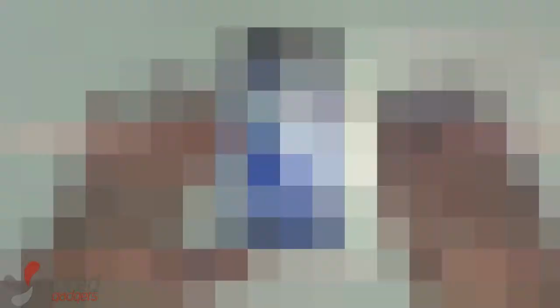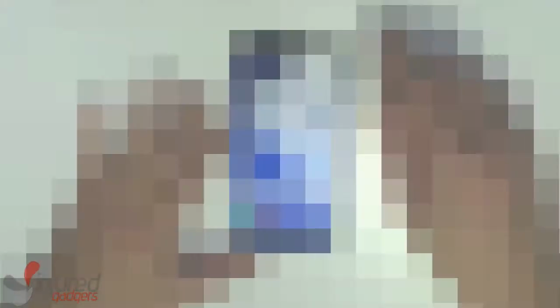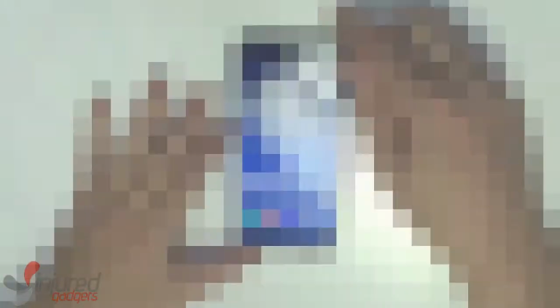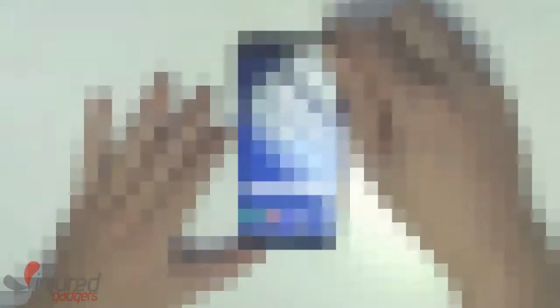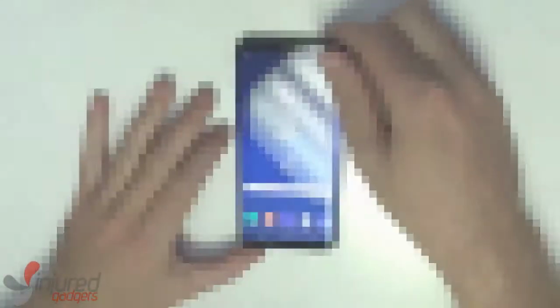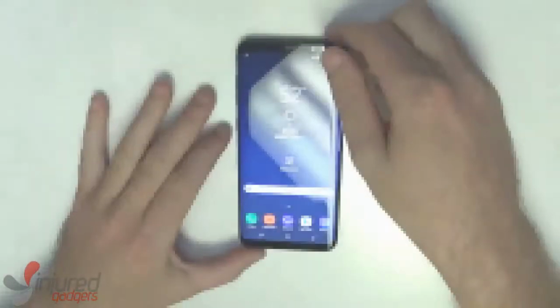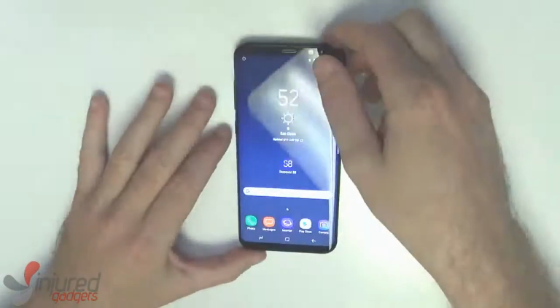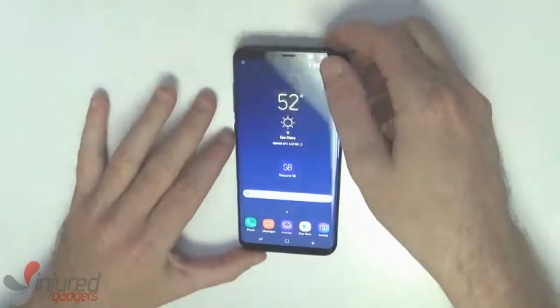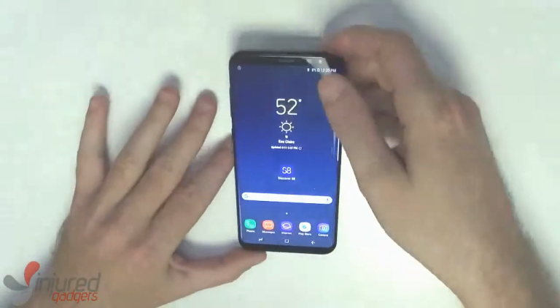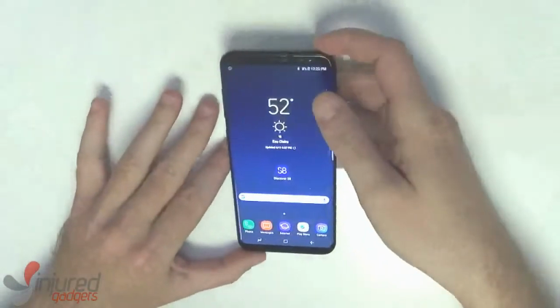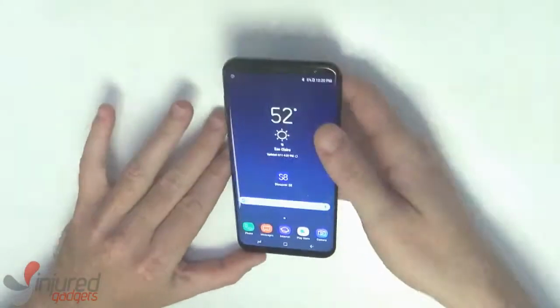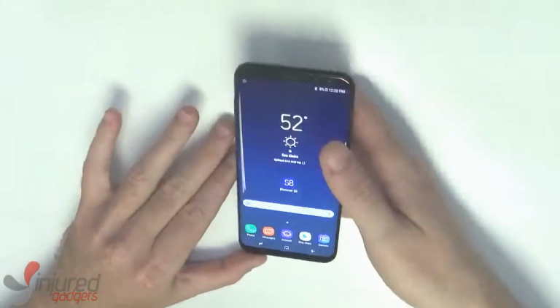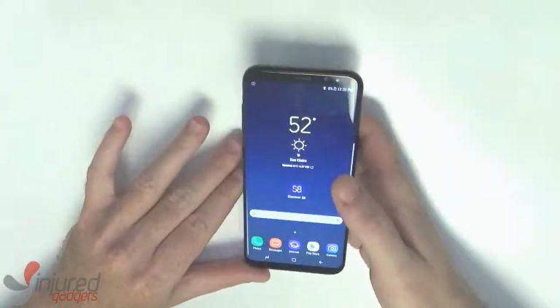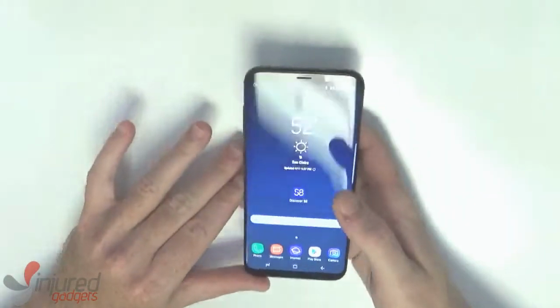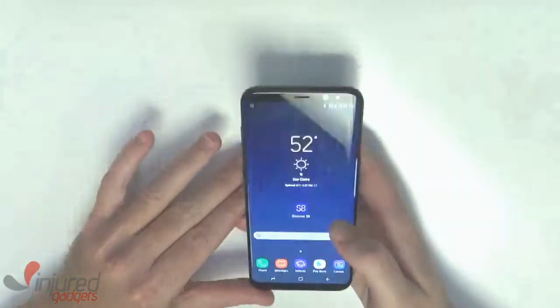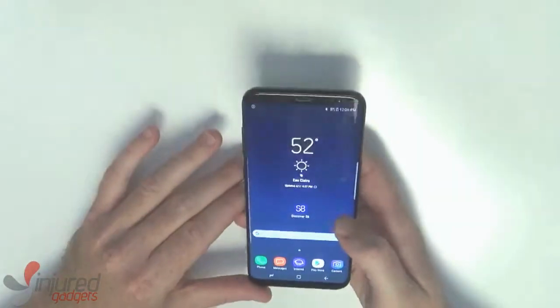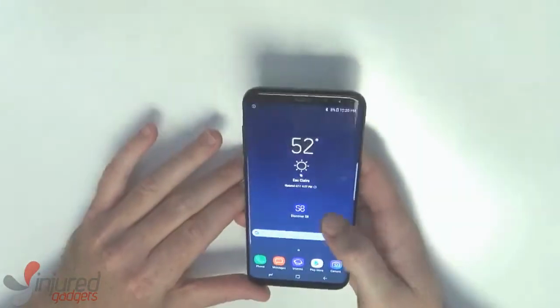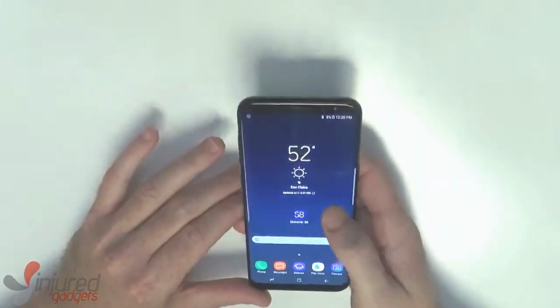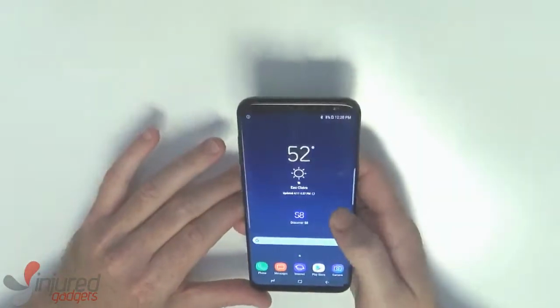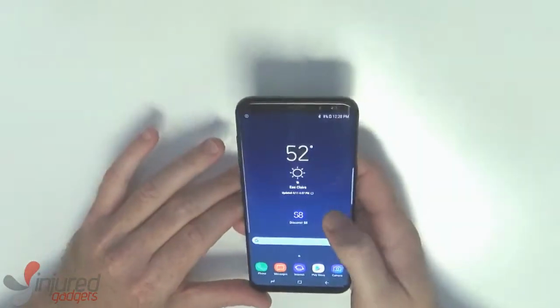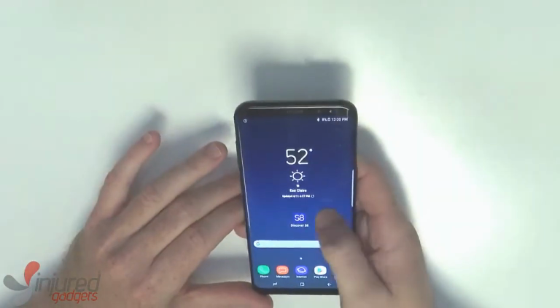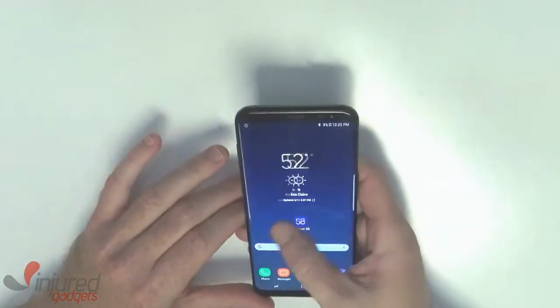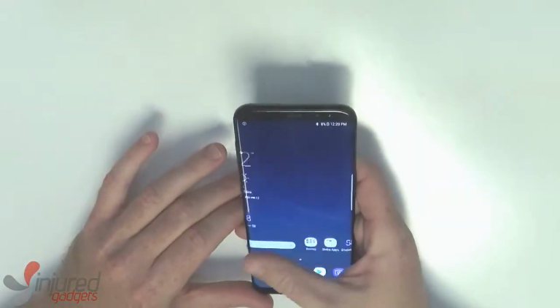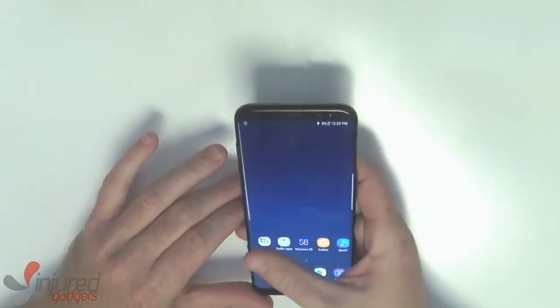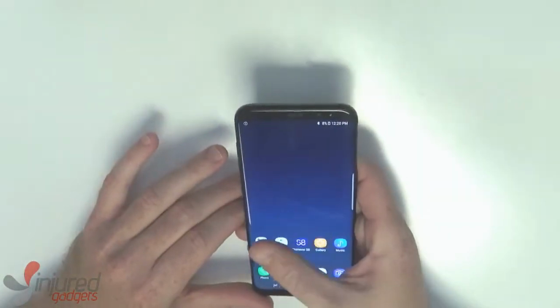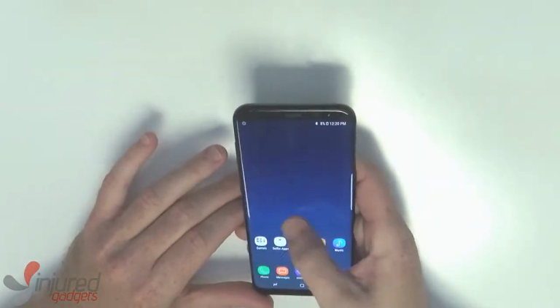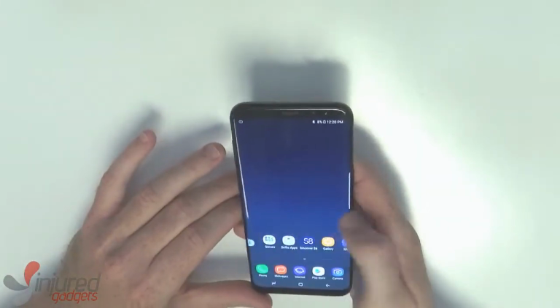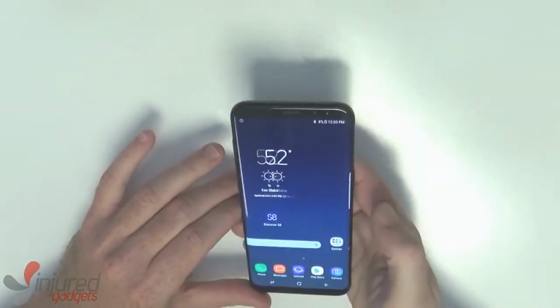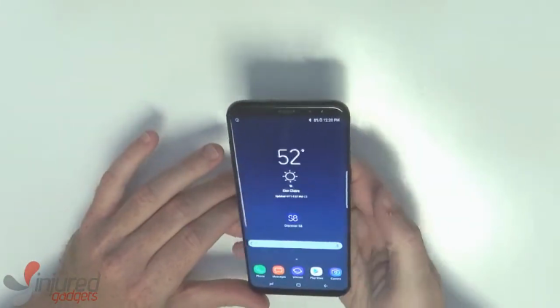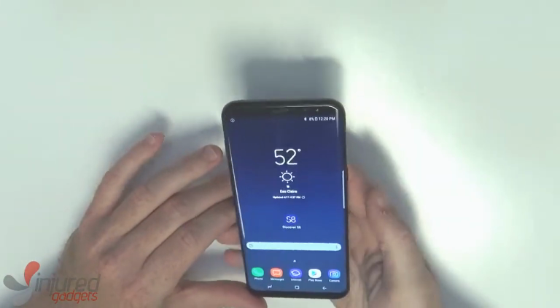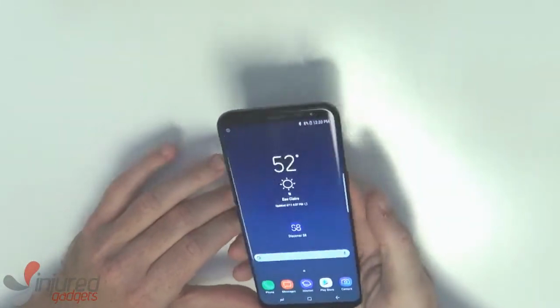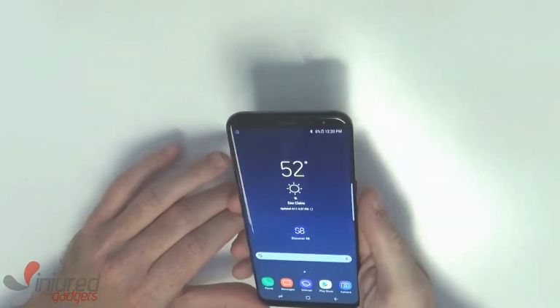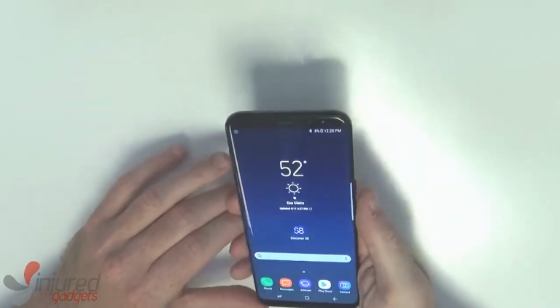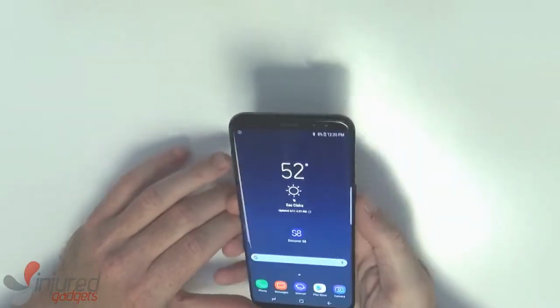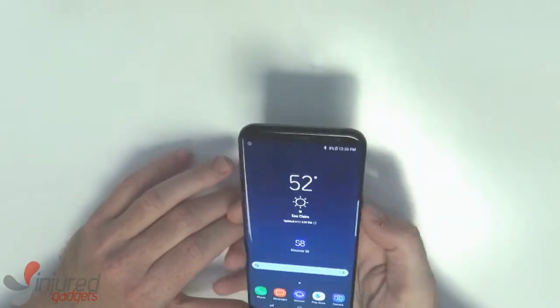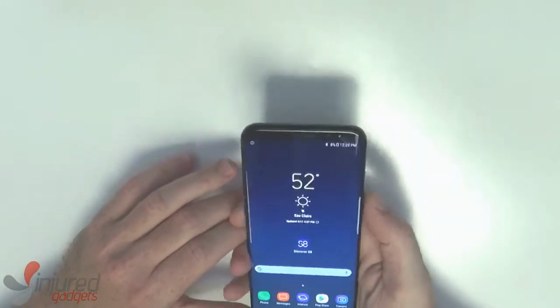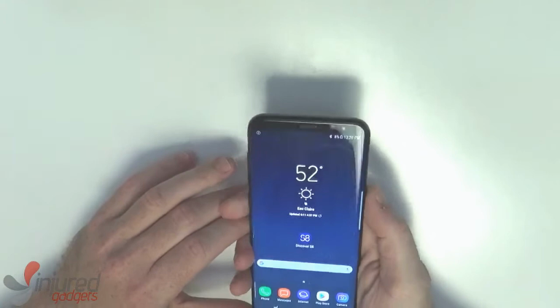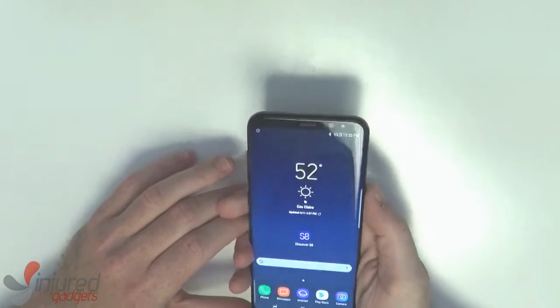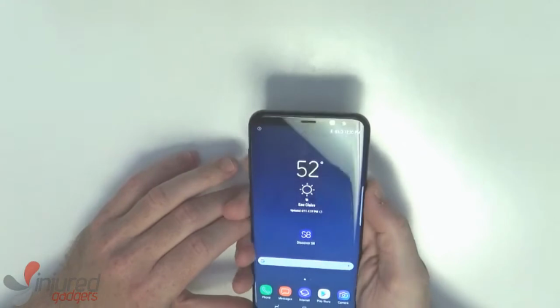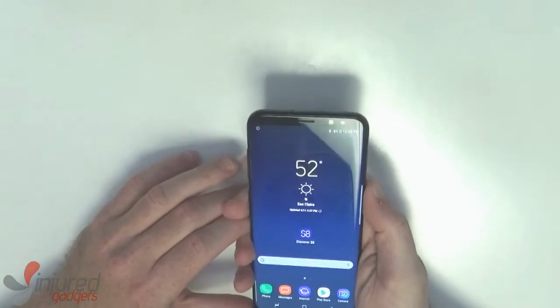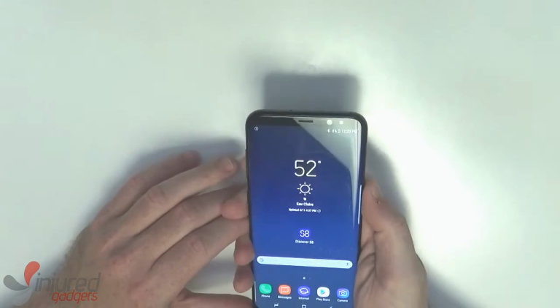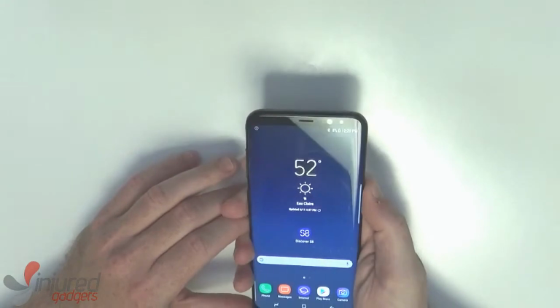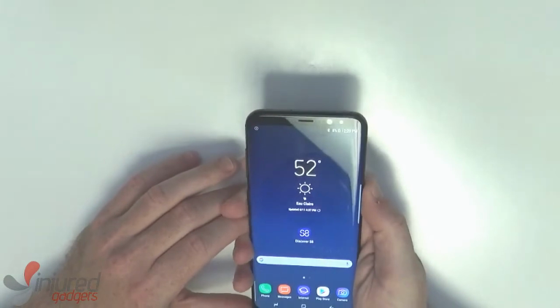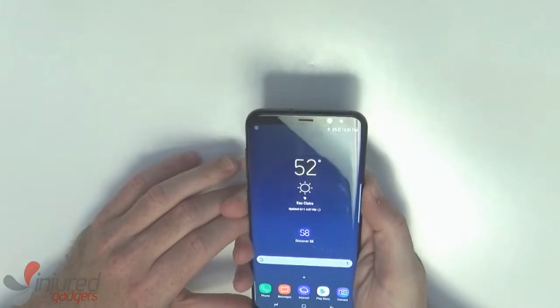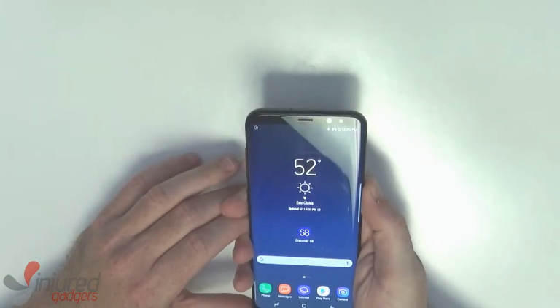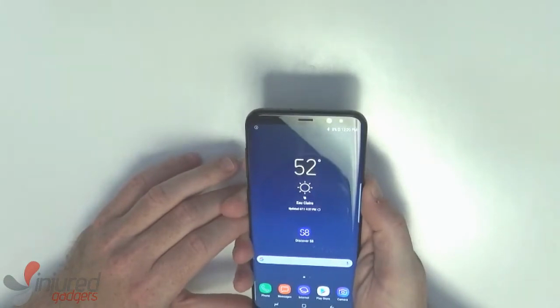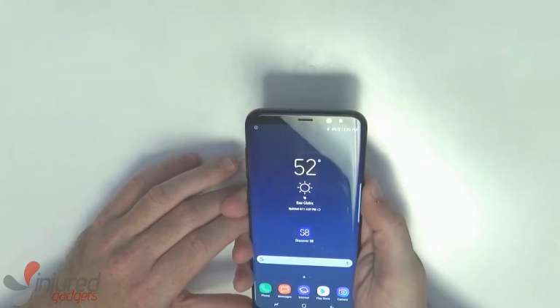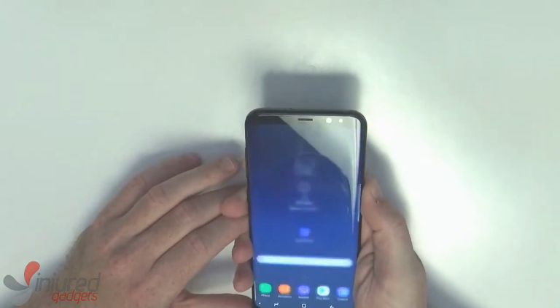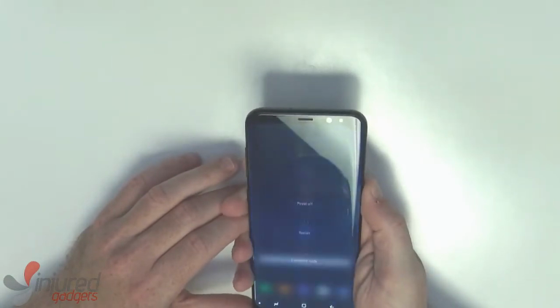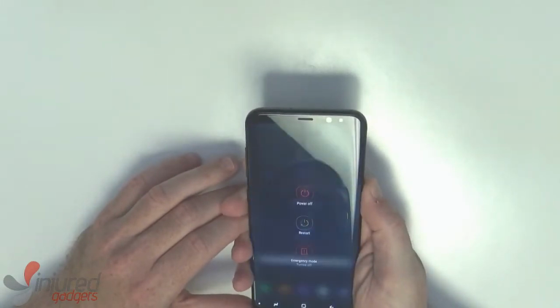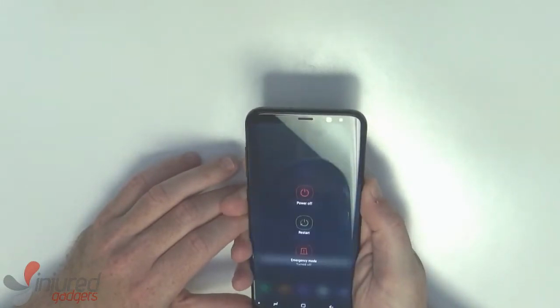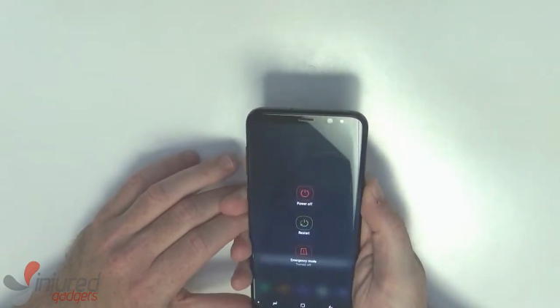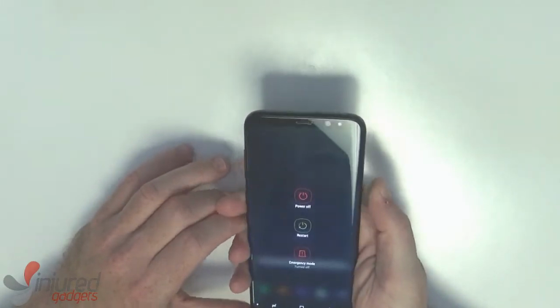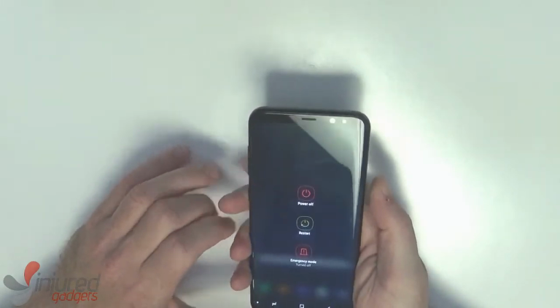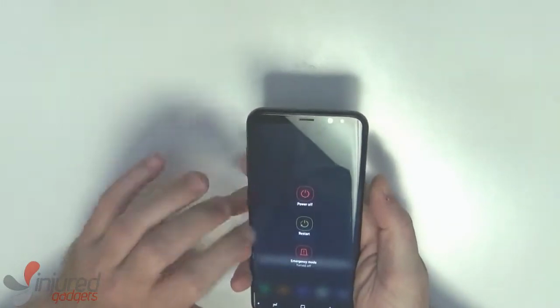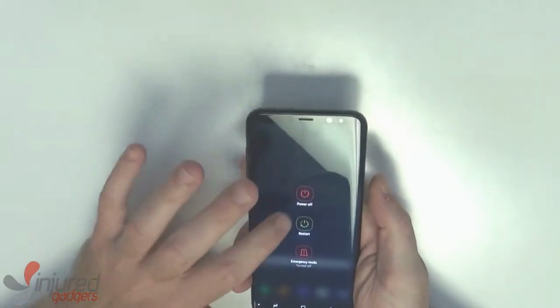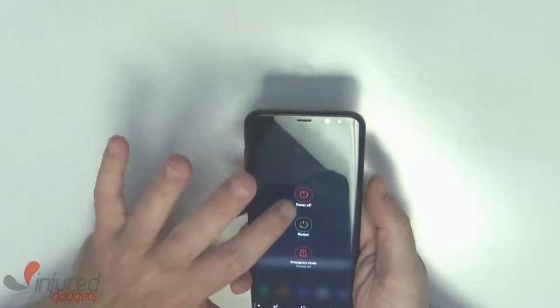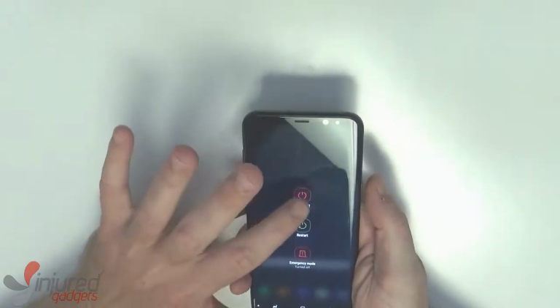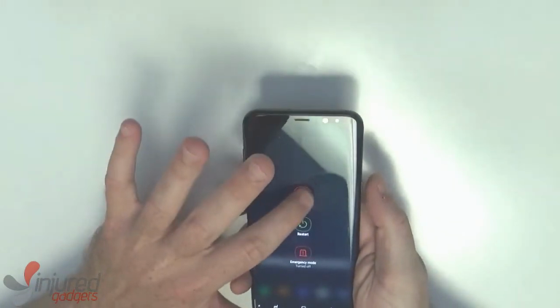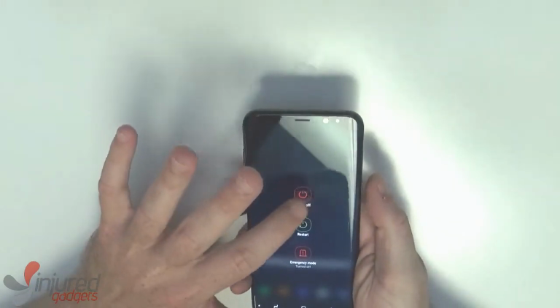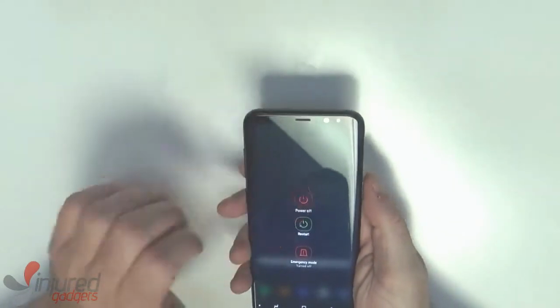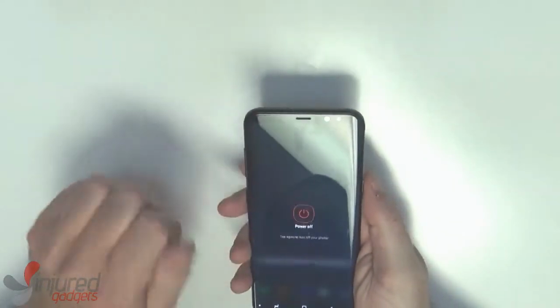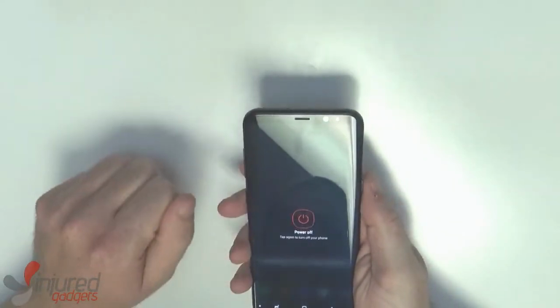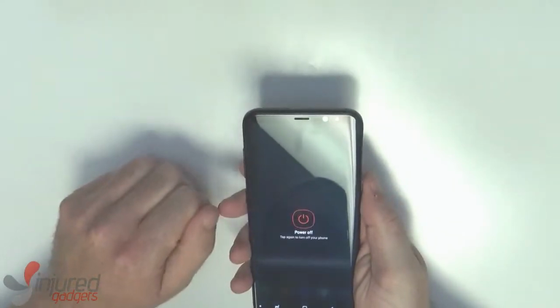Welcome to the Injured Gadgets YouTube channel. Today we'll be doing a Samsung S8 Plus device teardown.